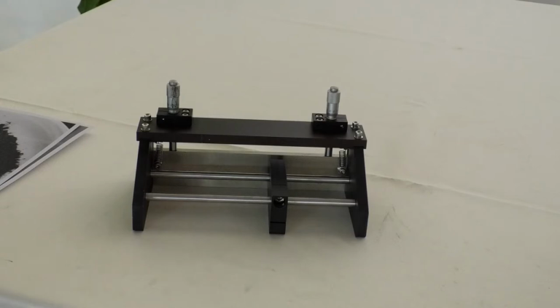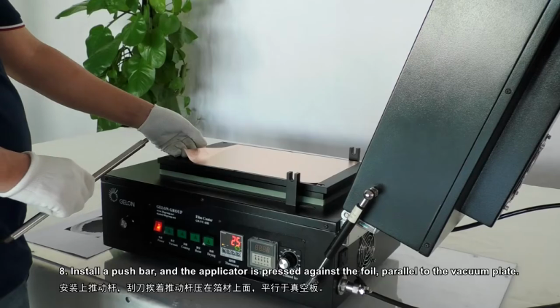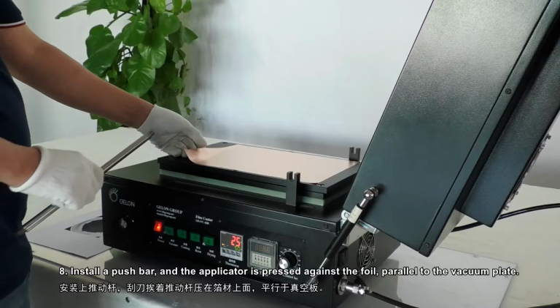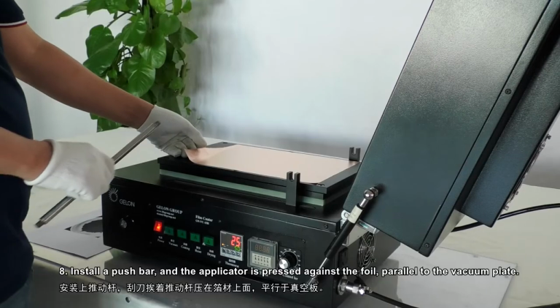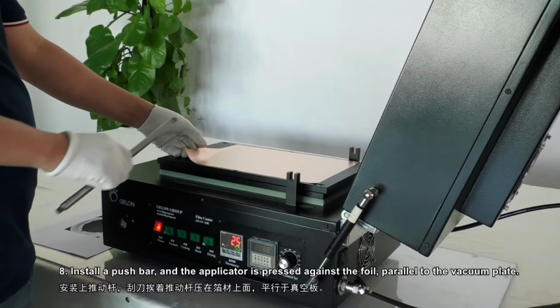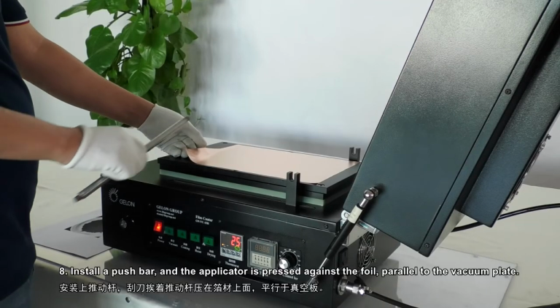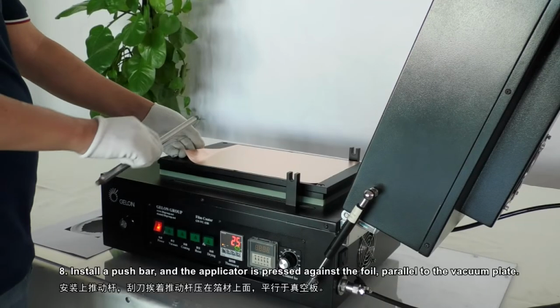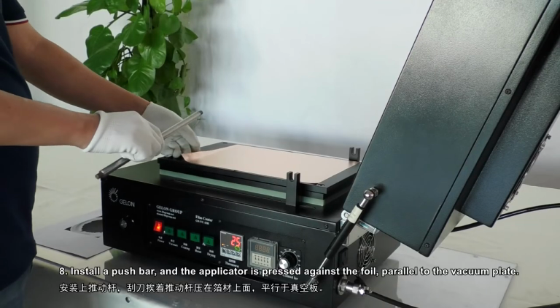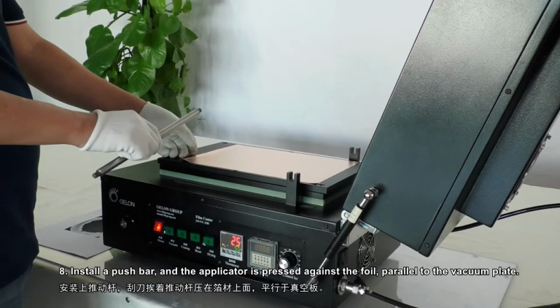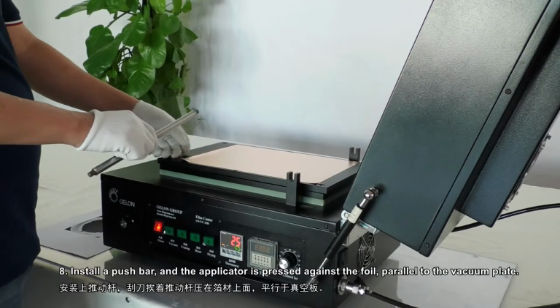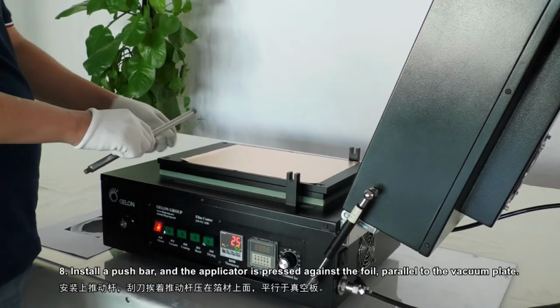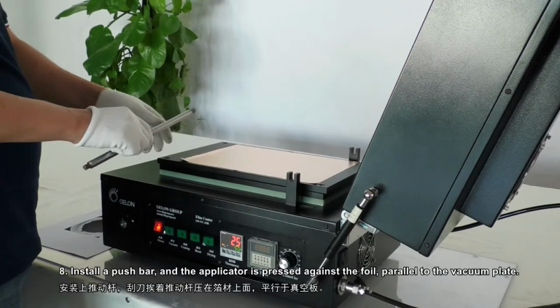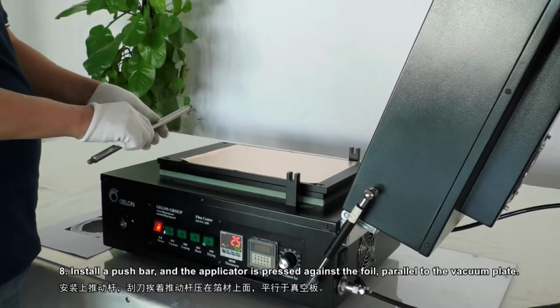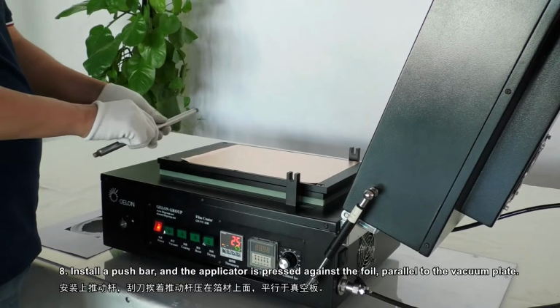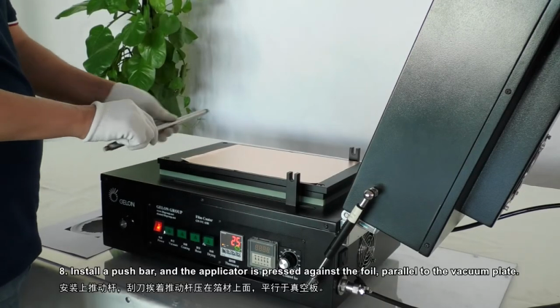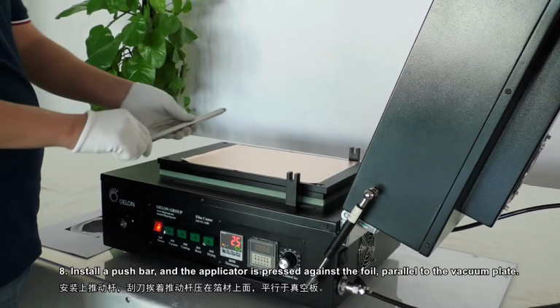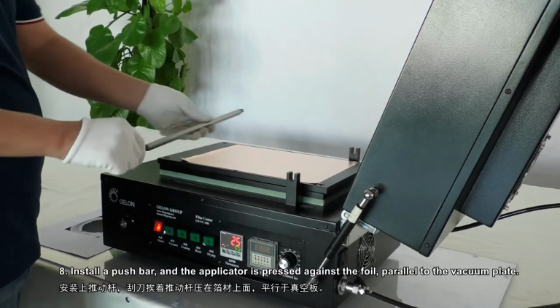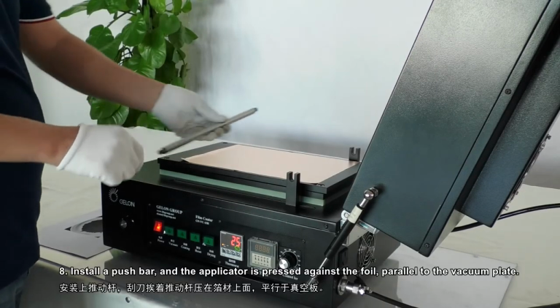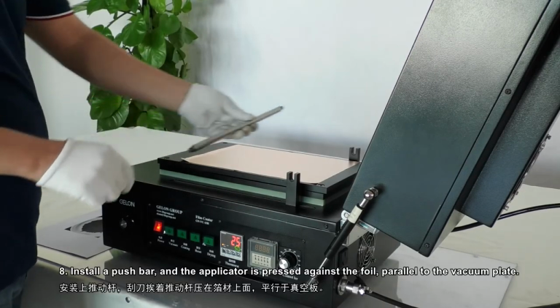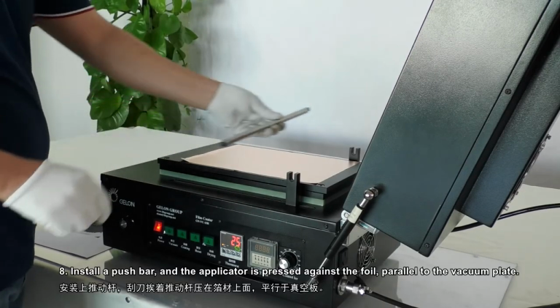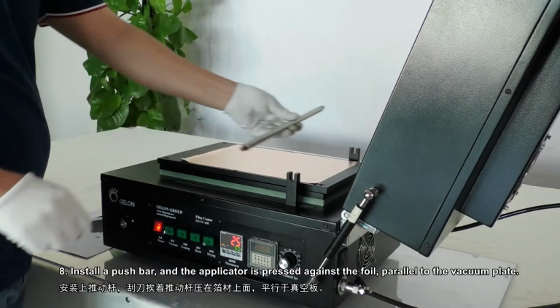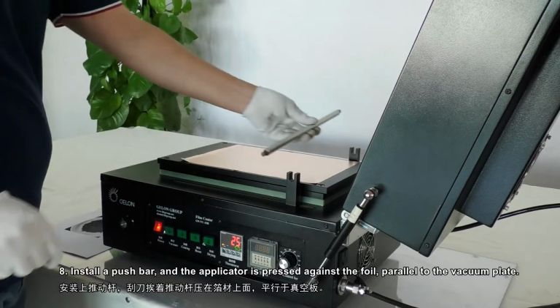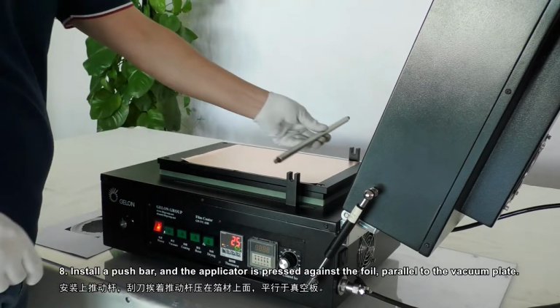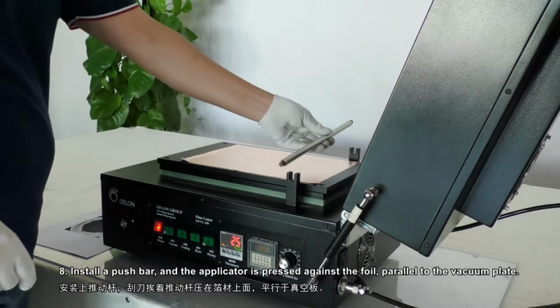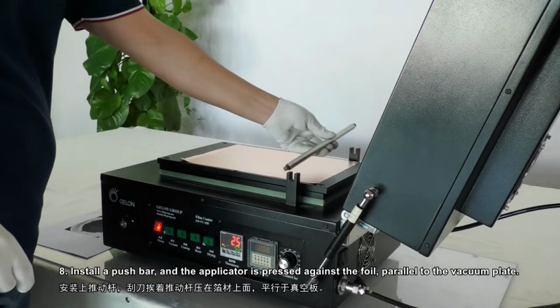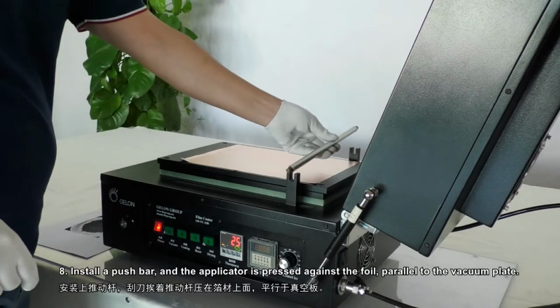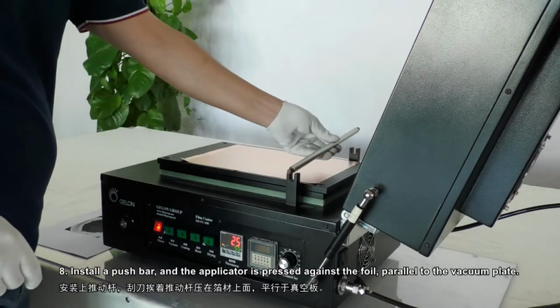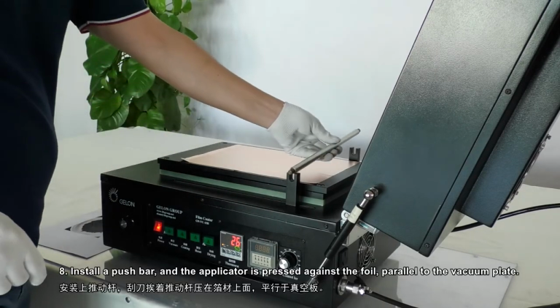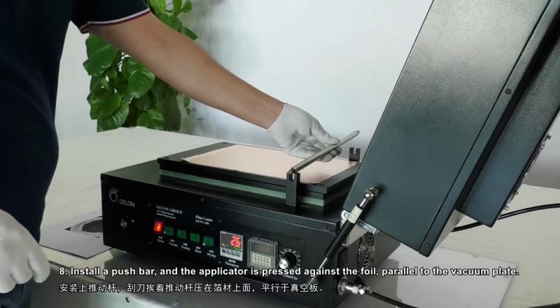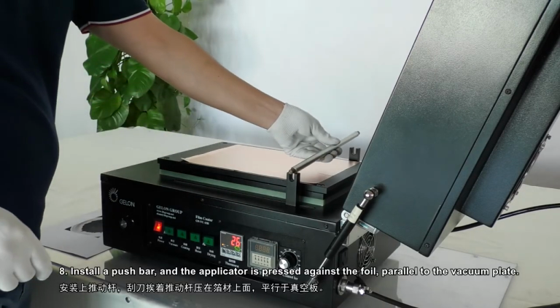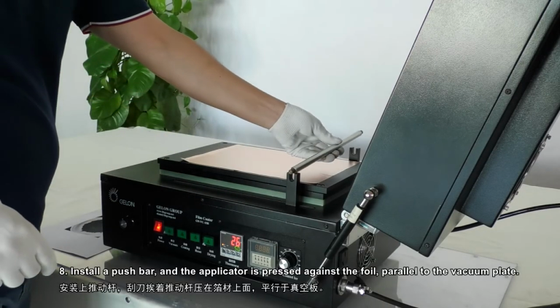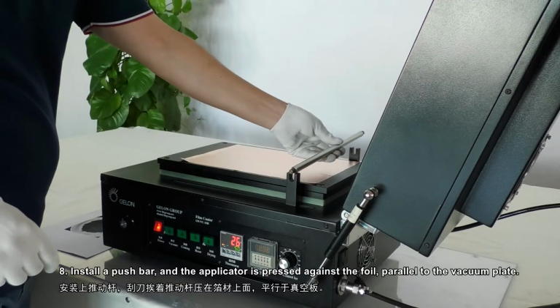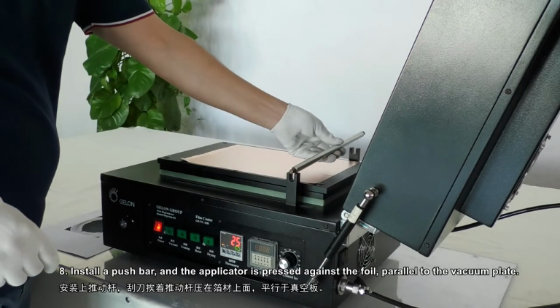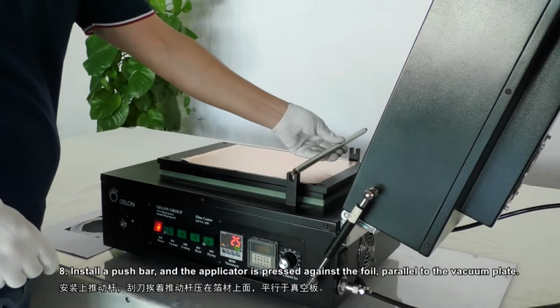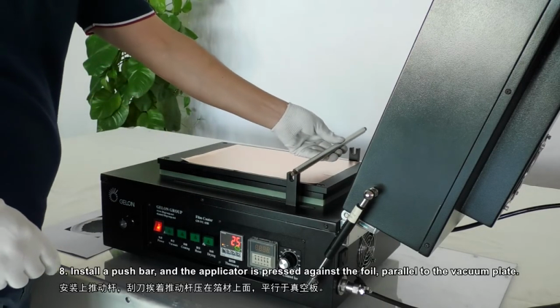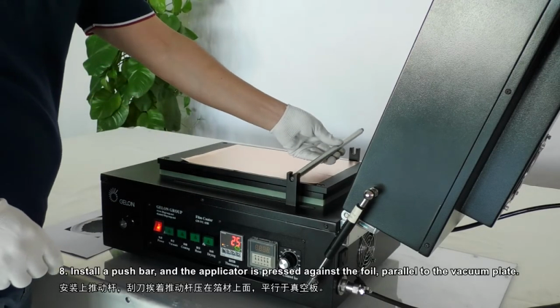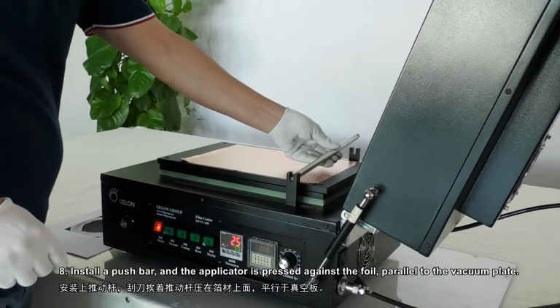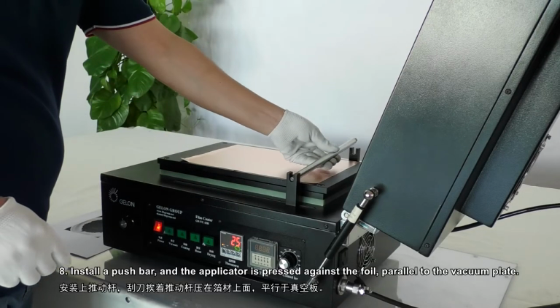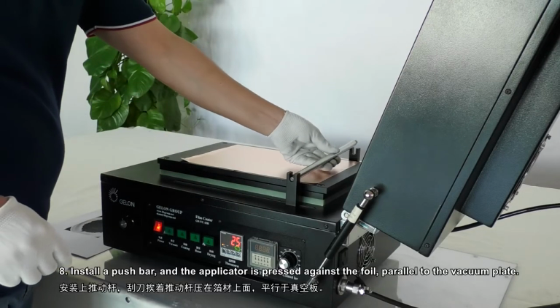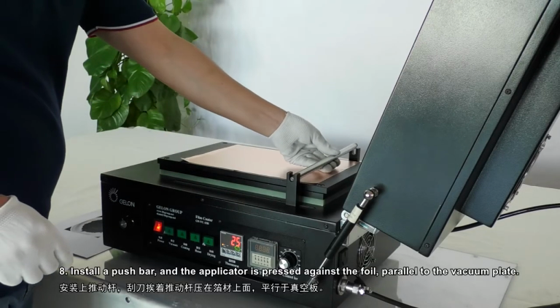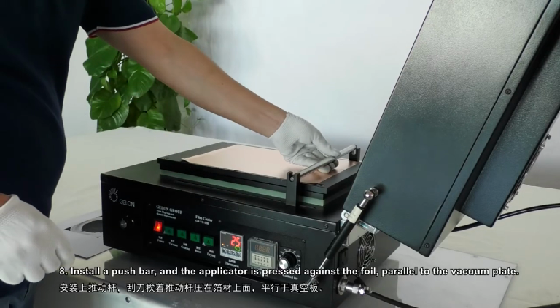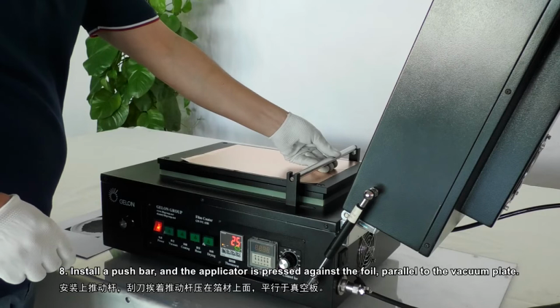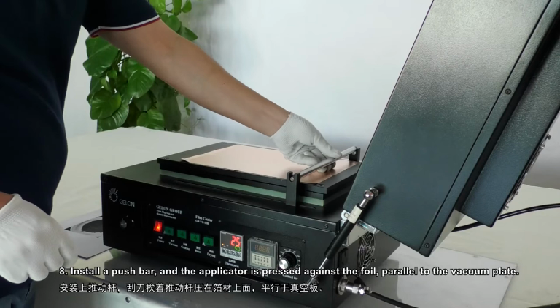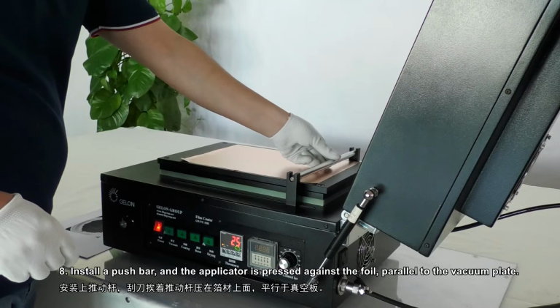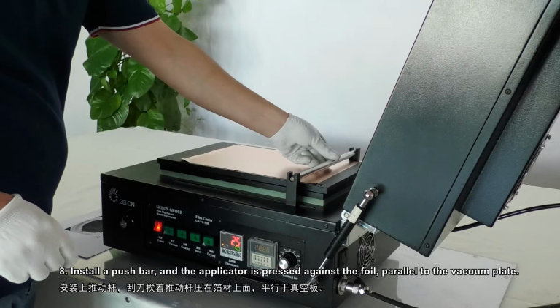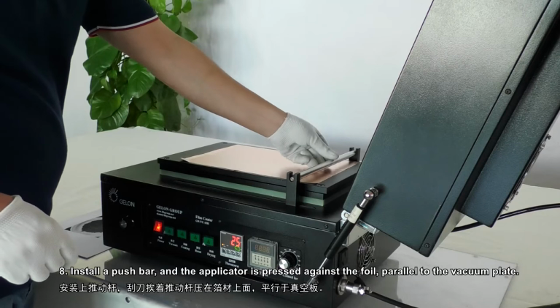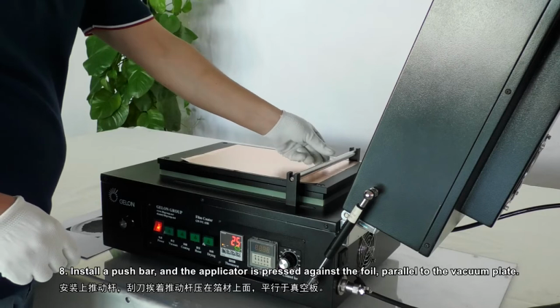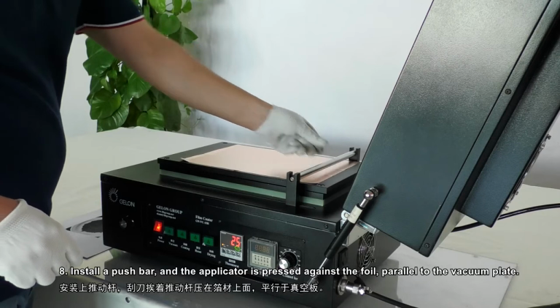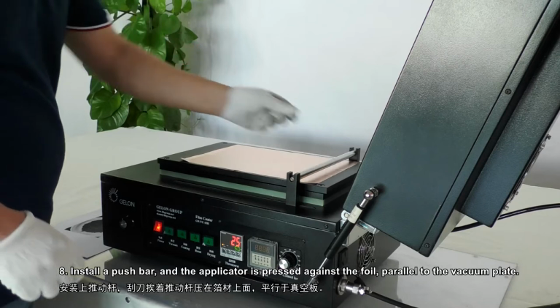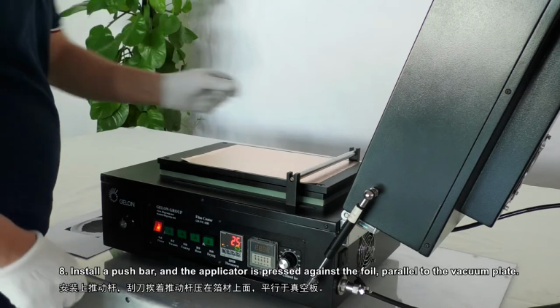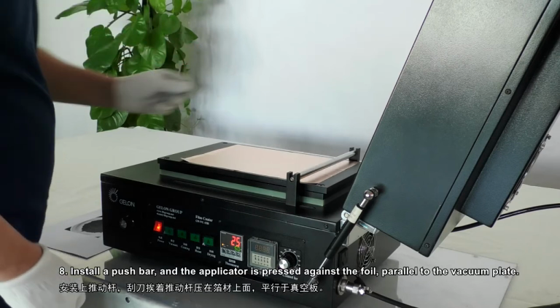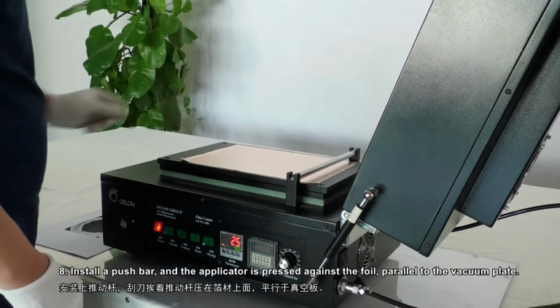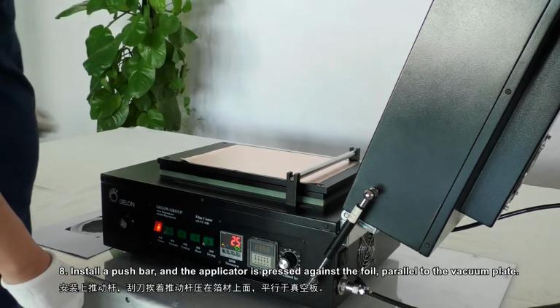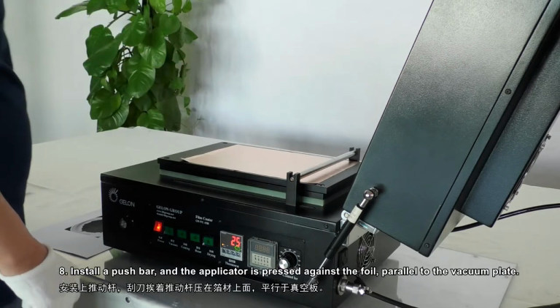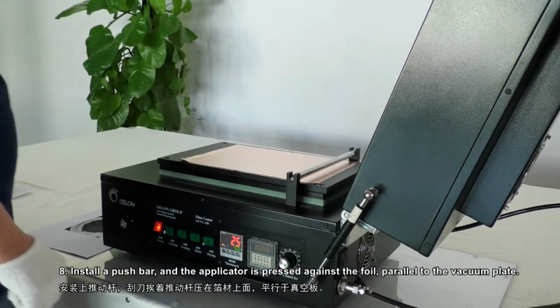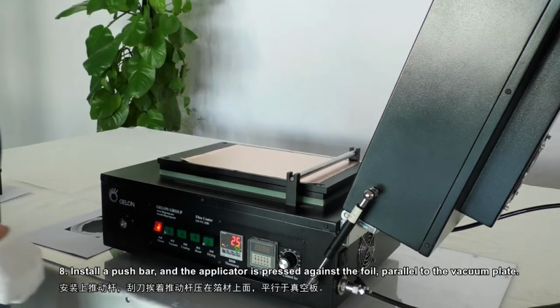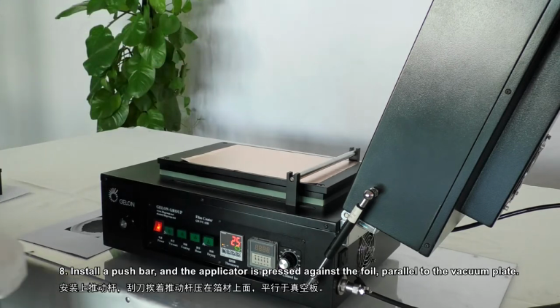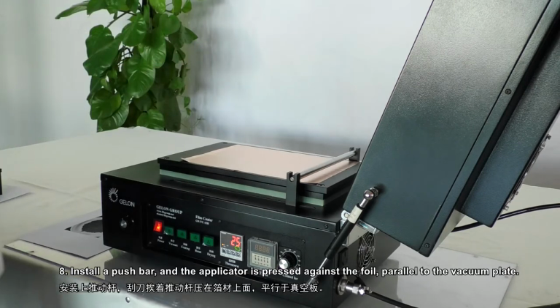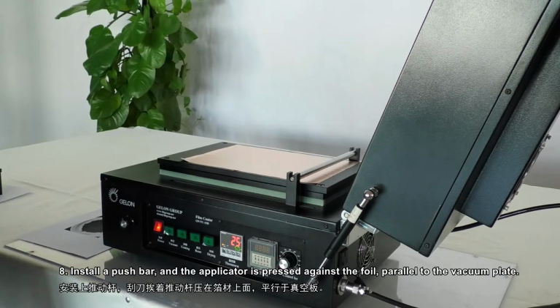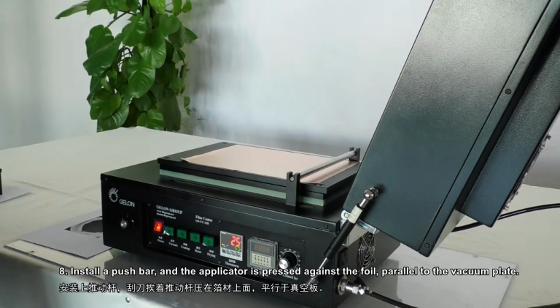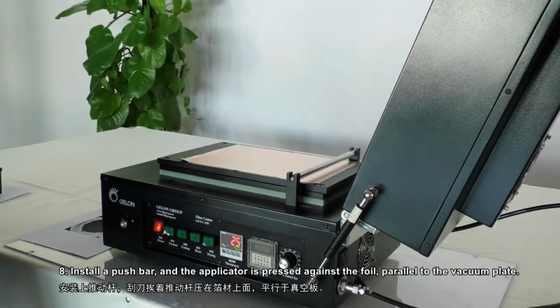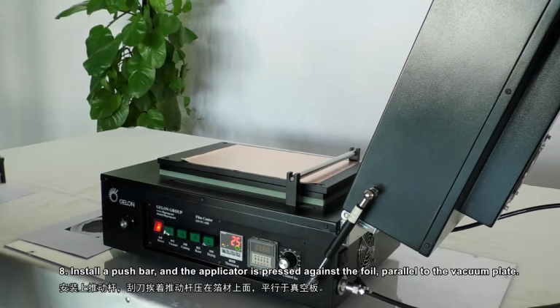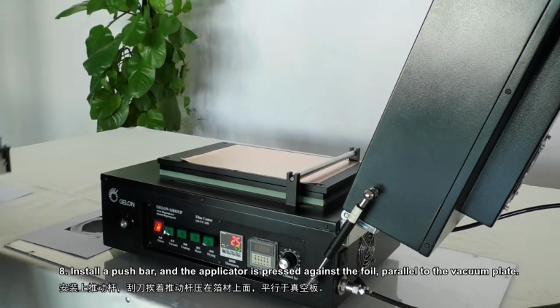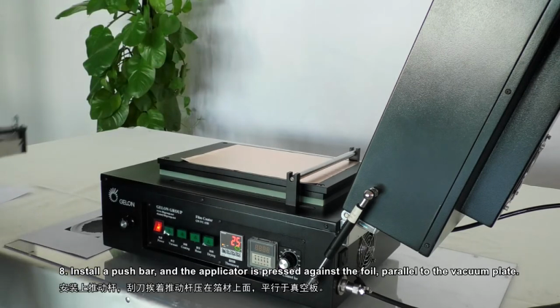Step 8: Install a push bar, and the applicator is pressed against the foil, parallel to the vacuum plate.